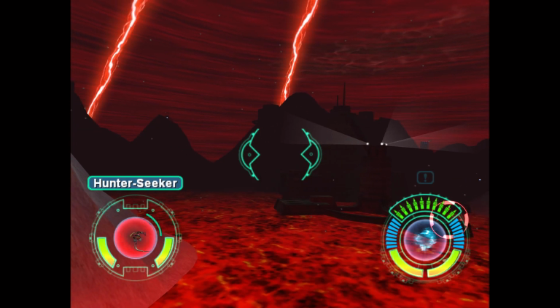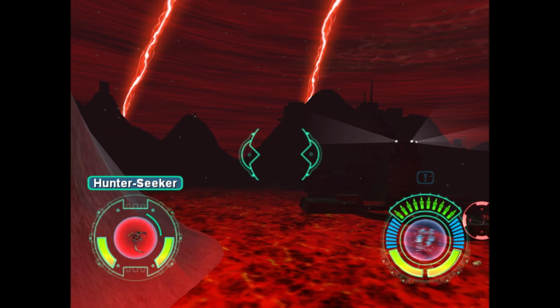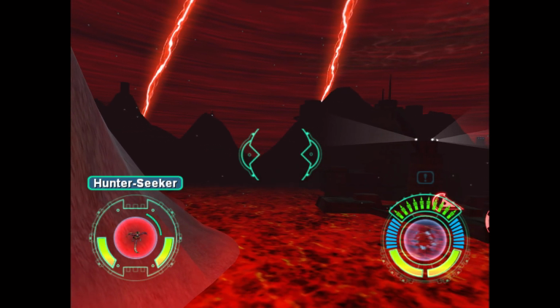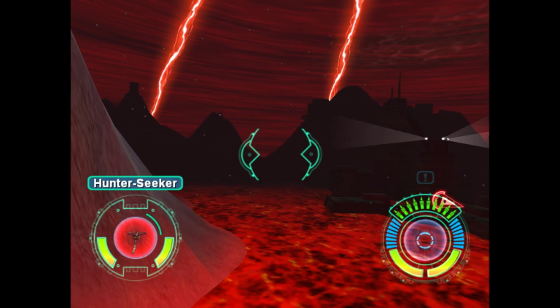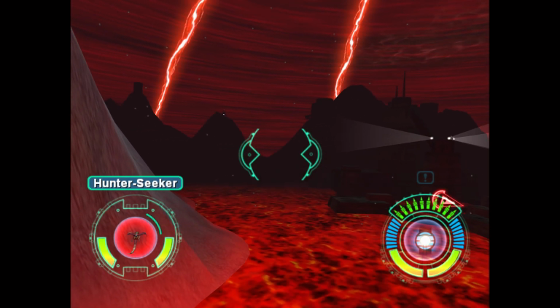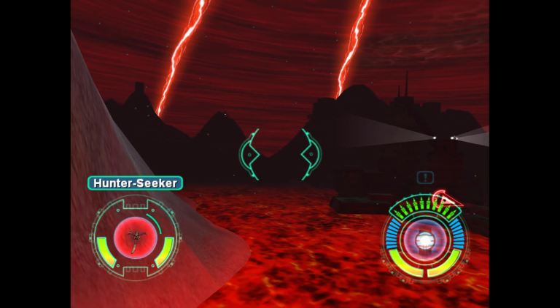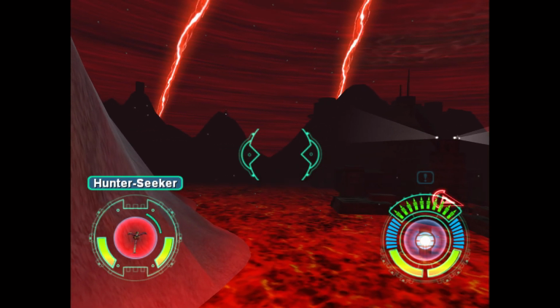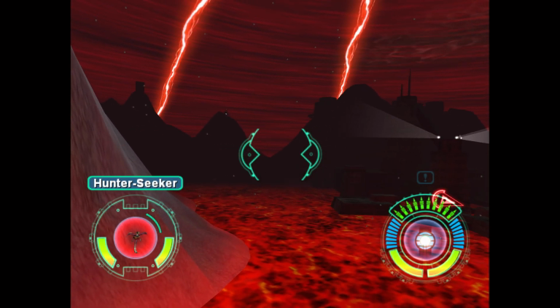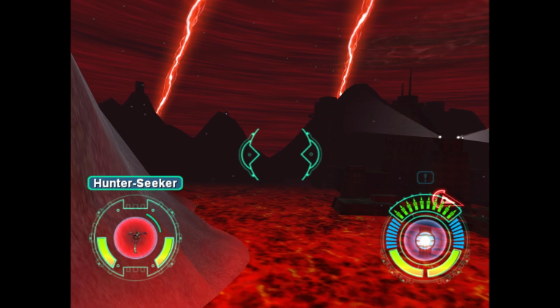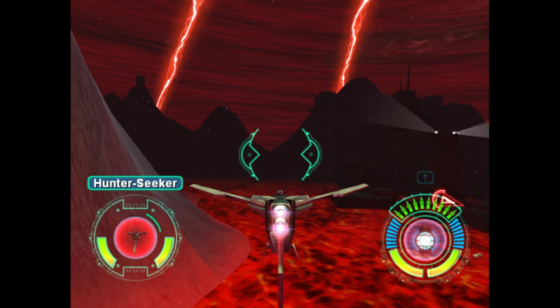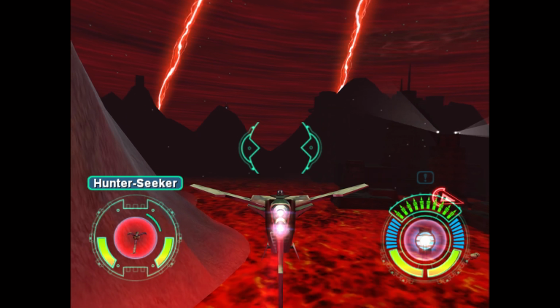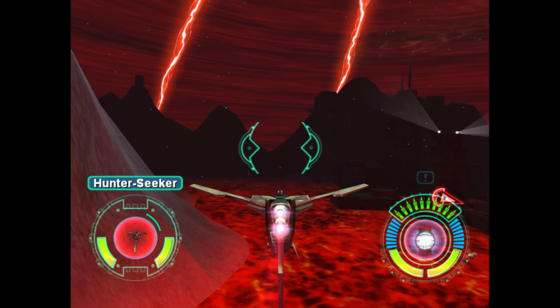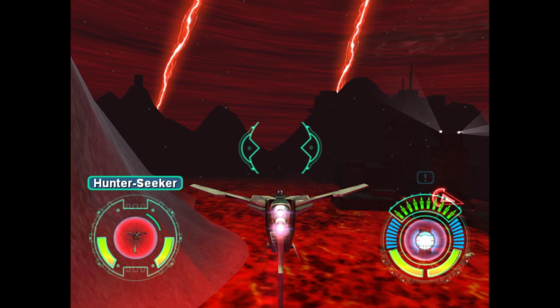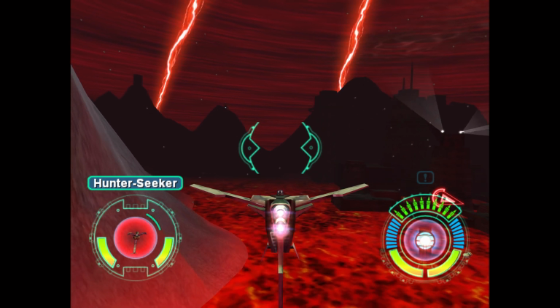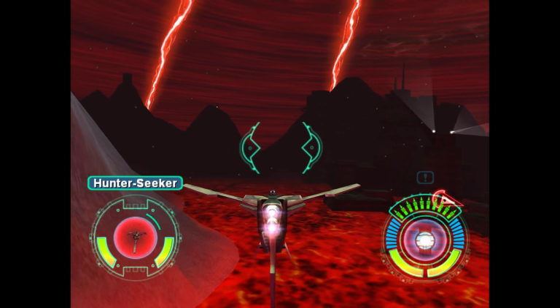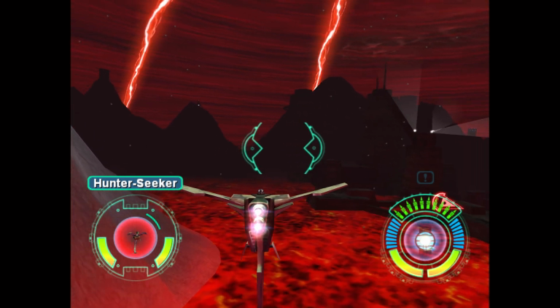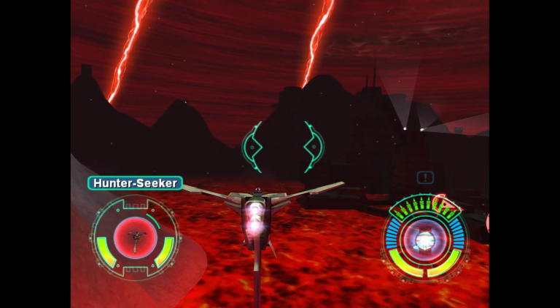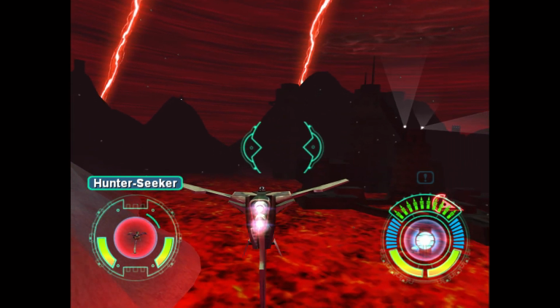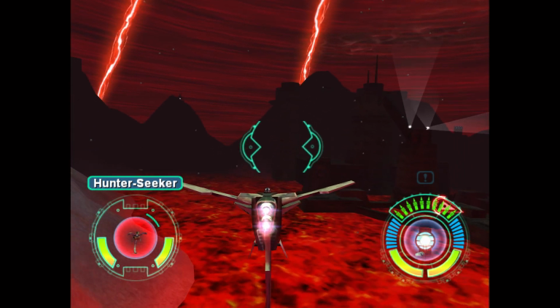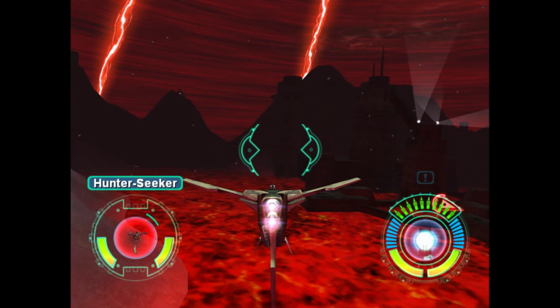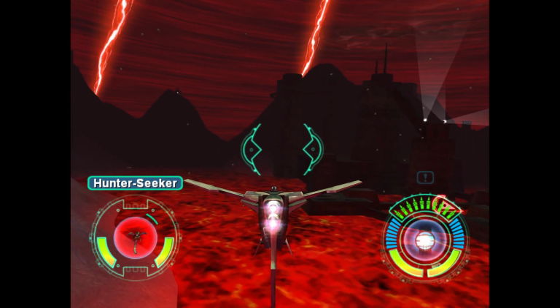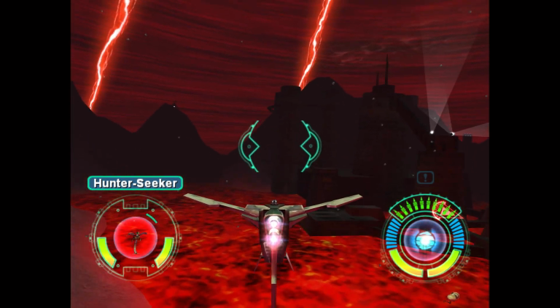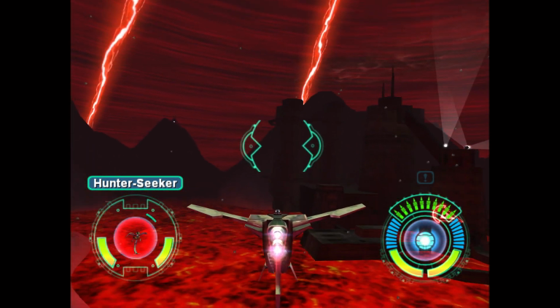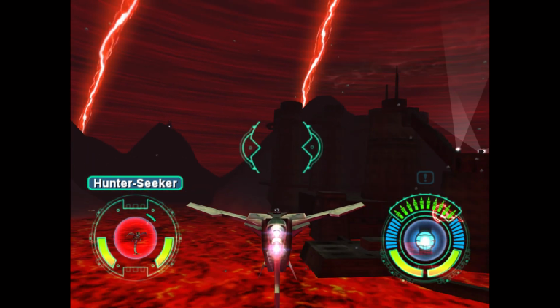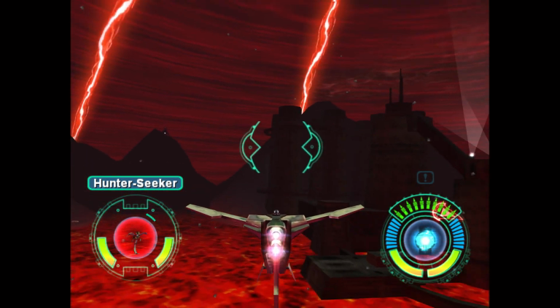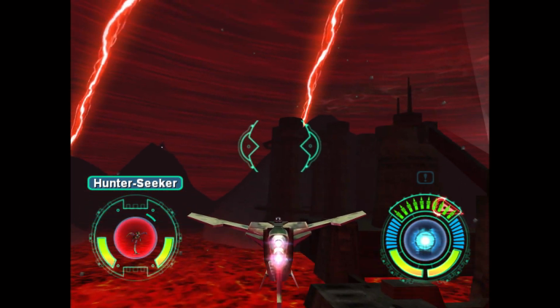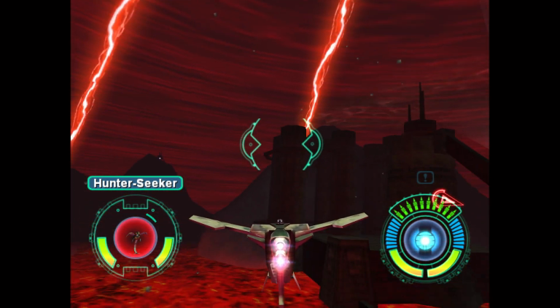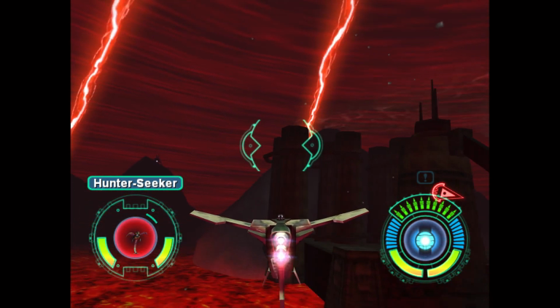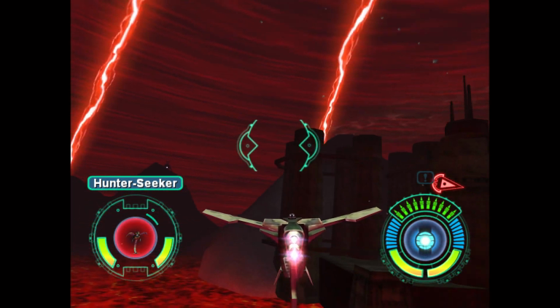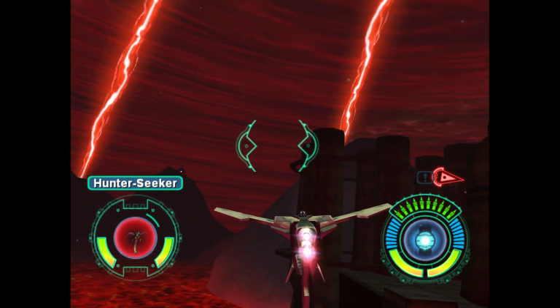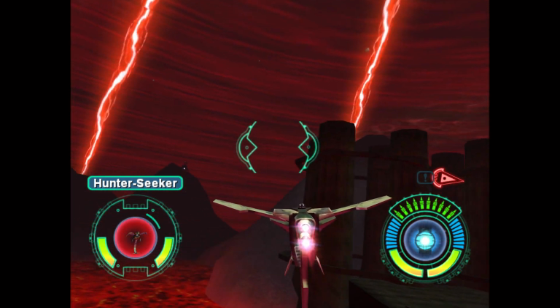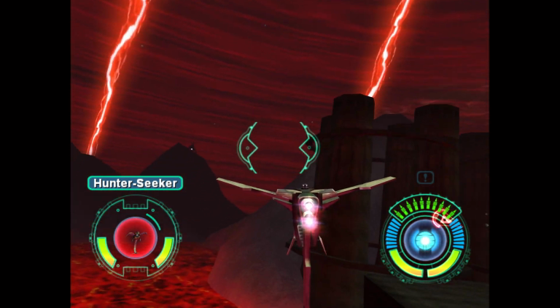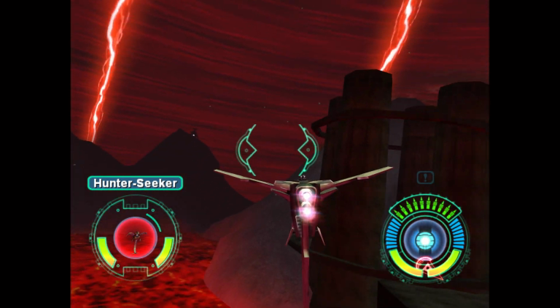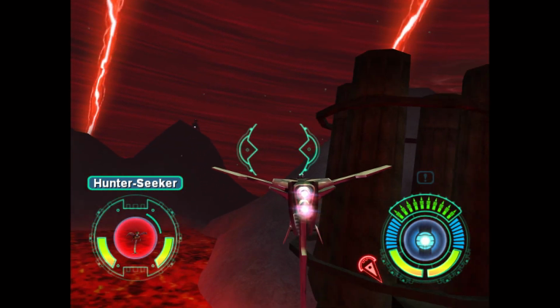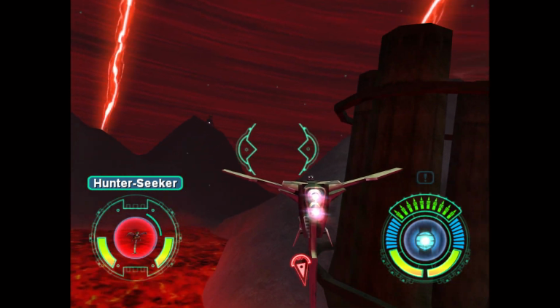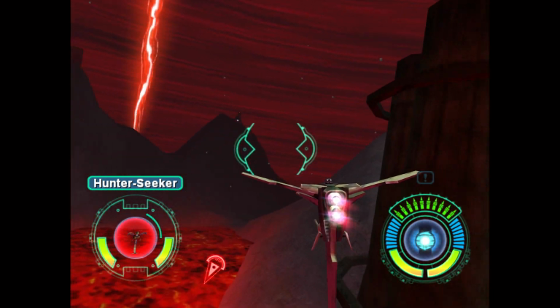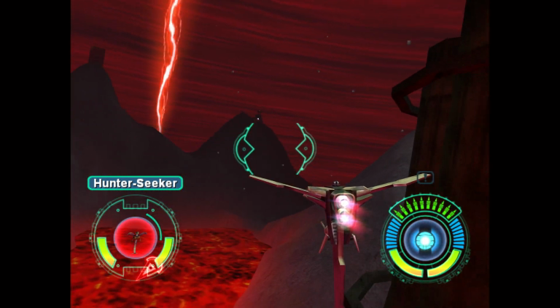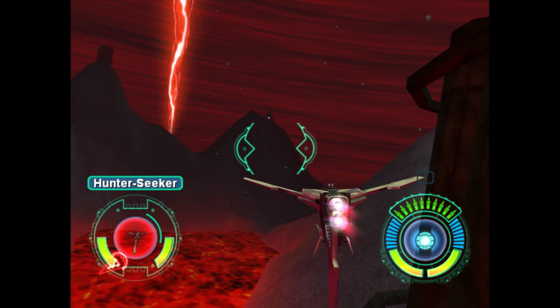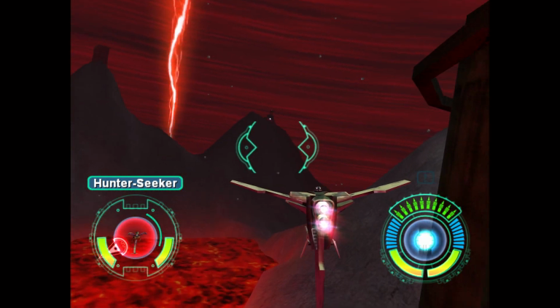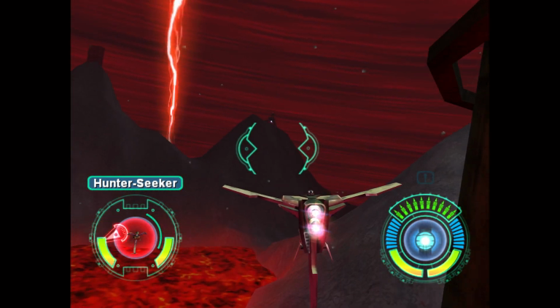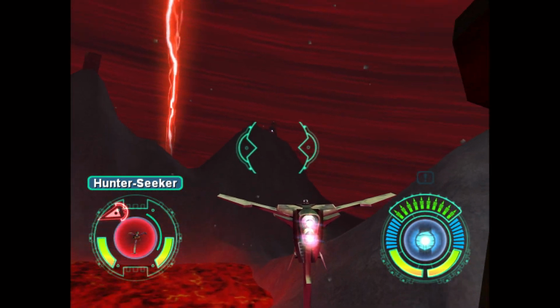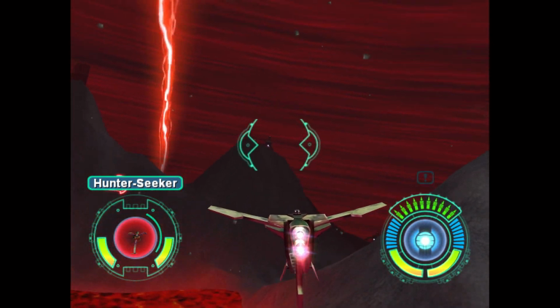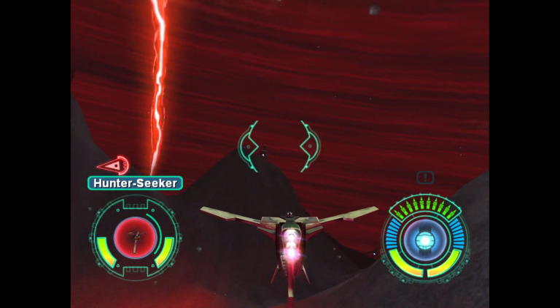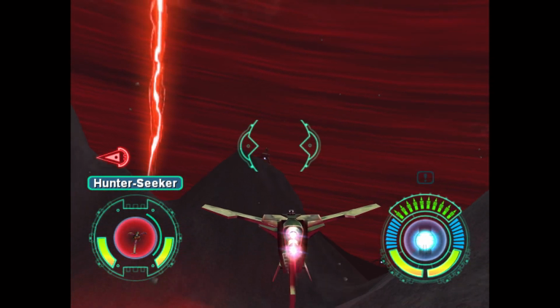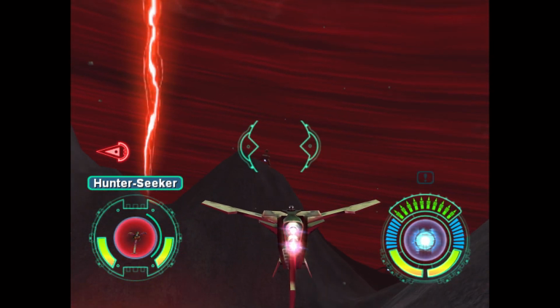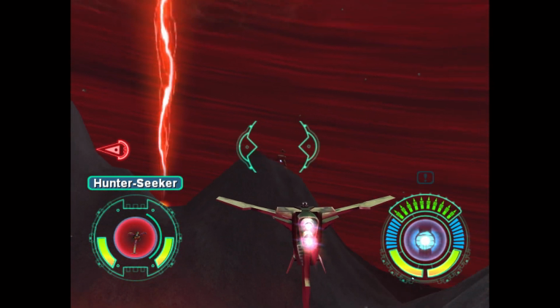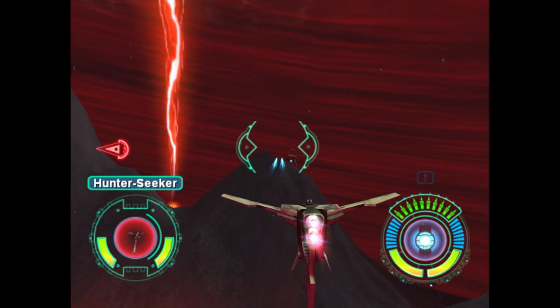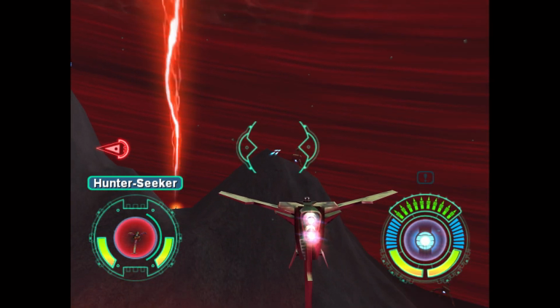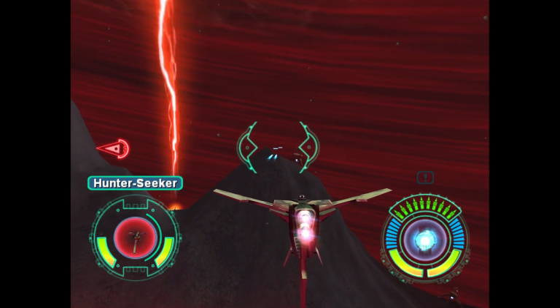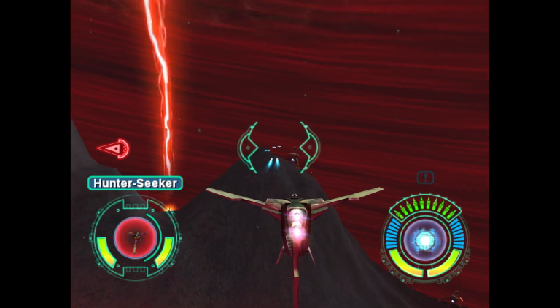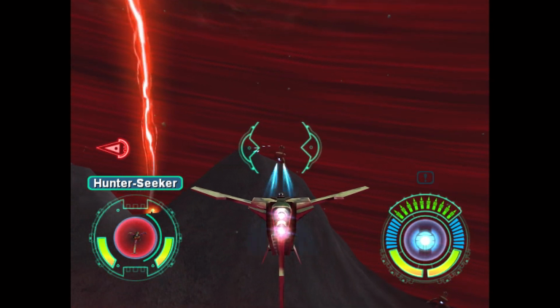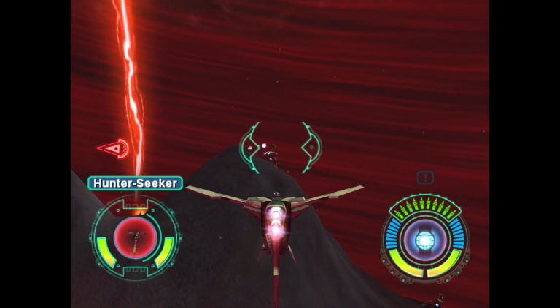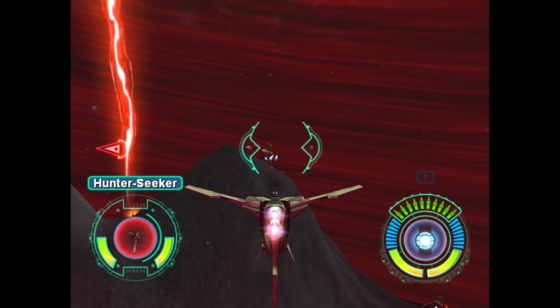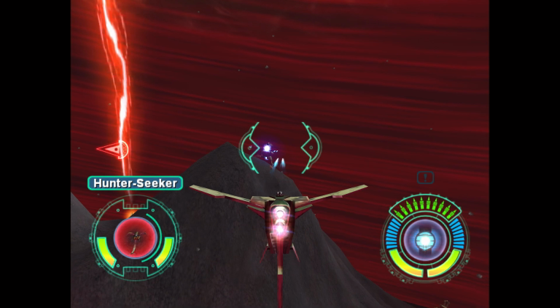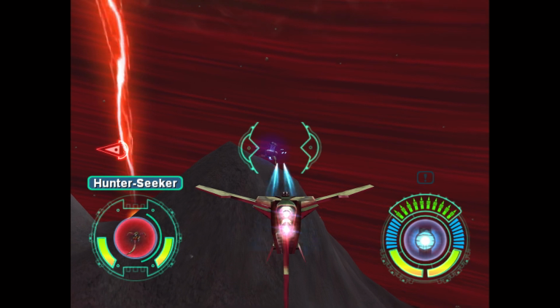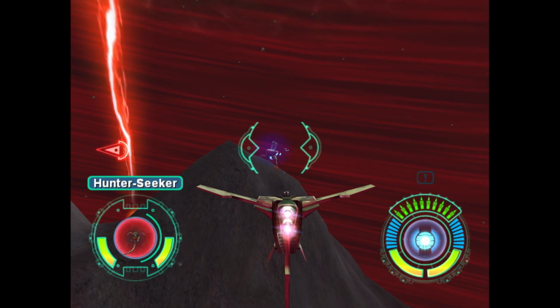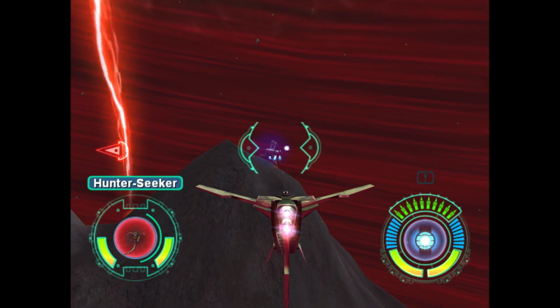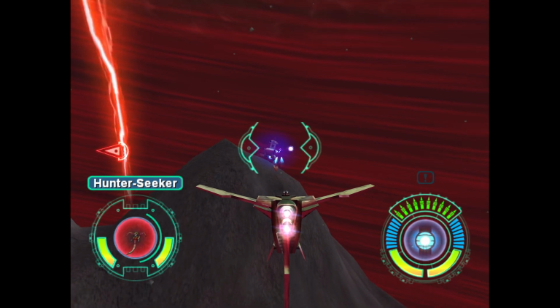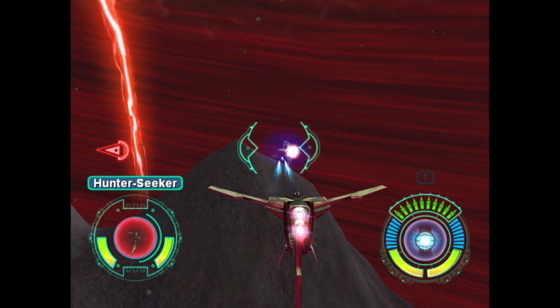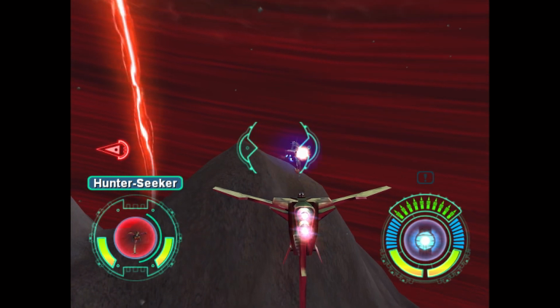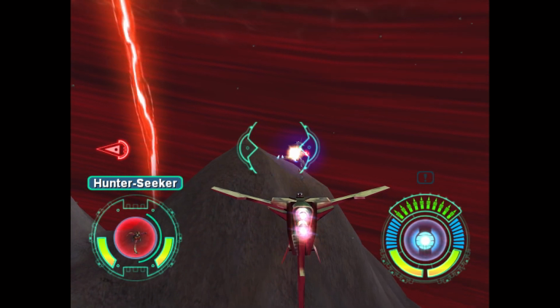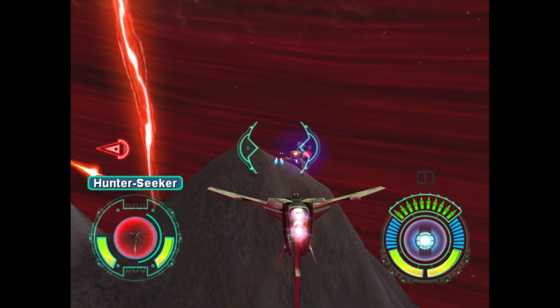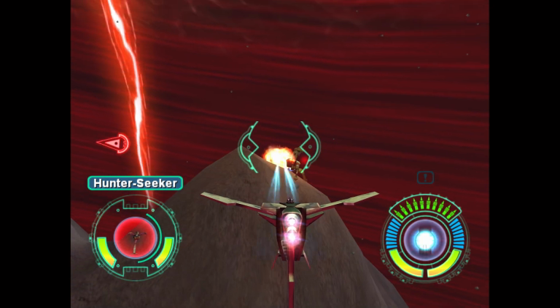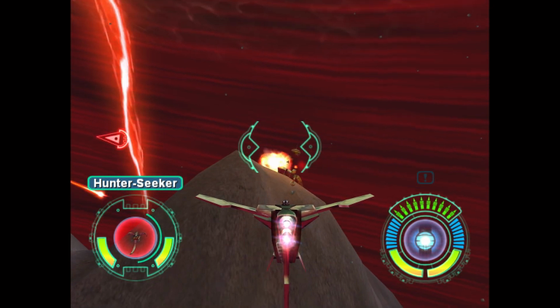These are pretty tight quarters. Mod 3, adjust repulsor lifts for full braking. We'll need to be able to stop on a diamond here.